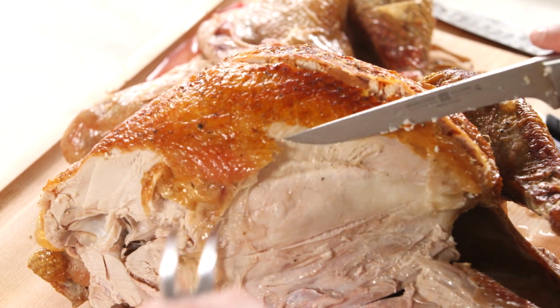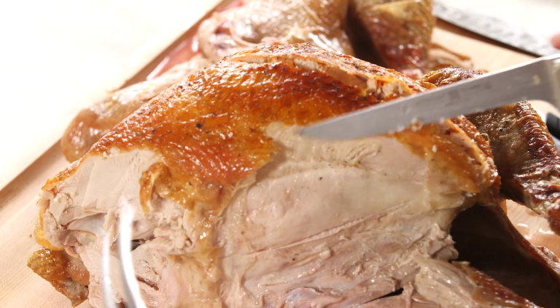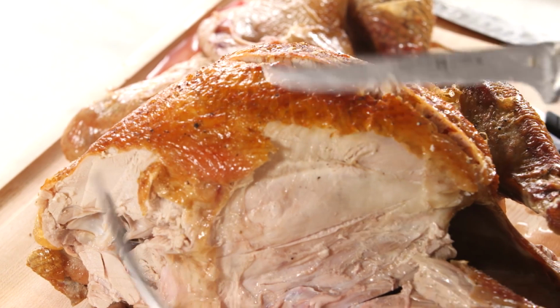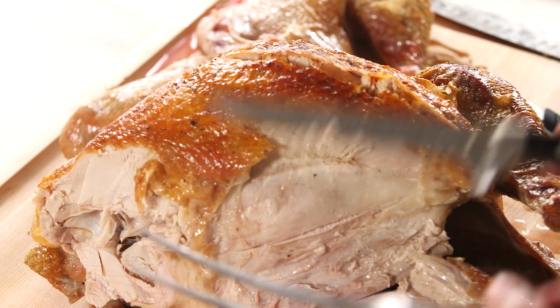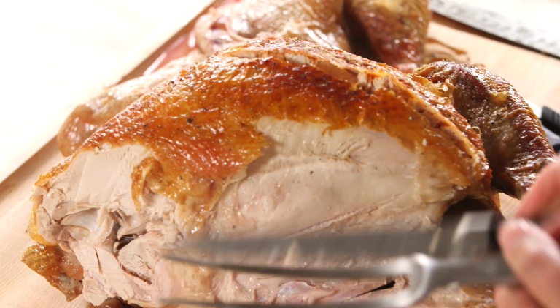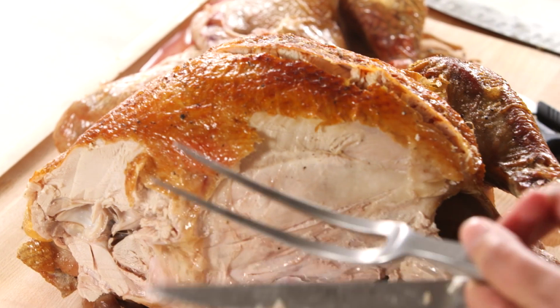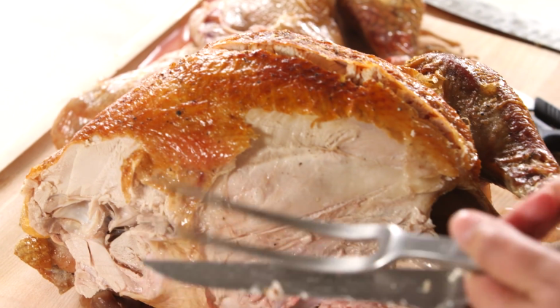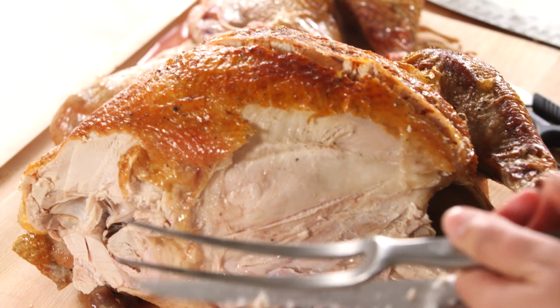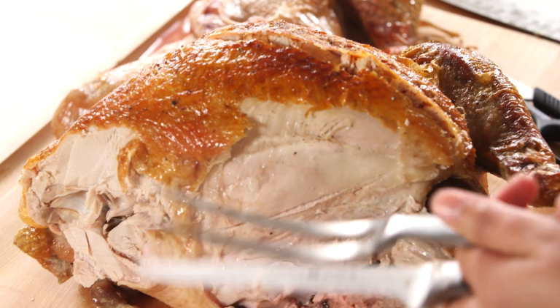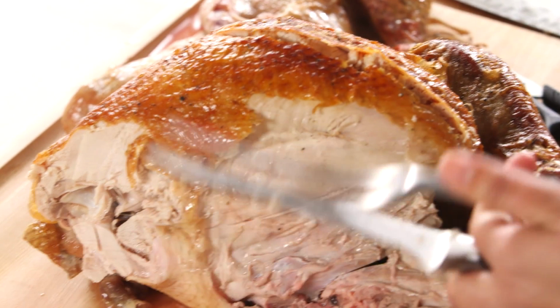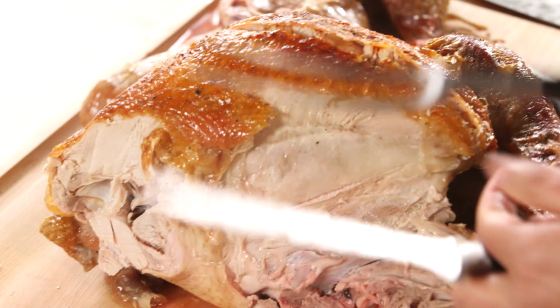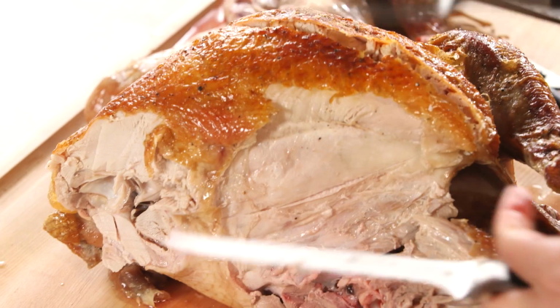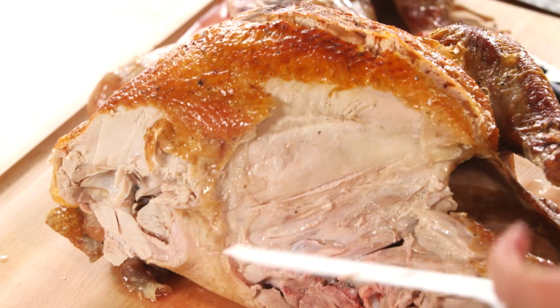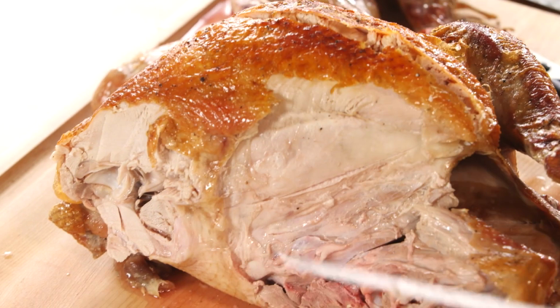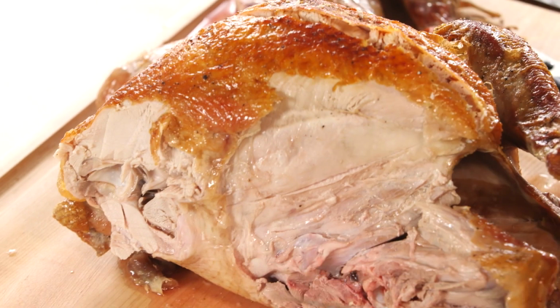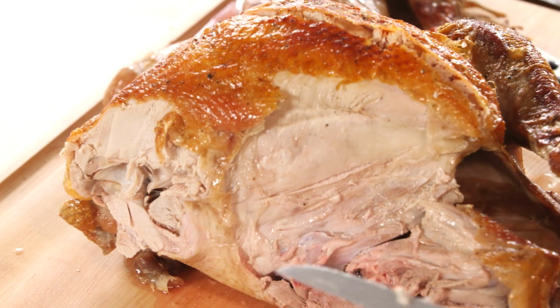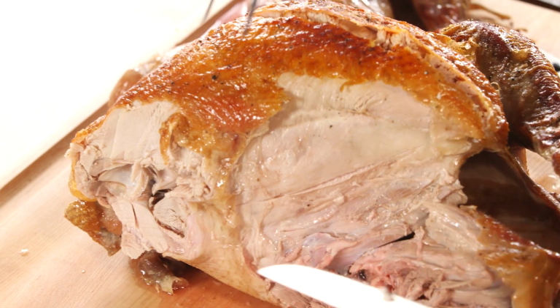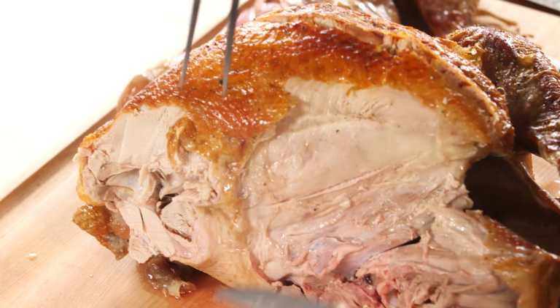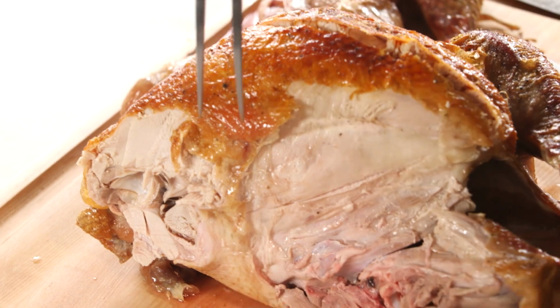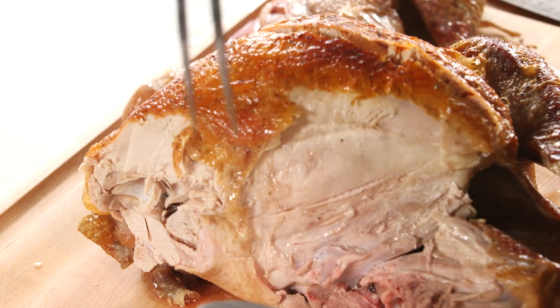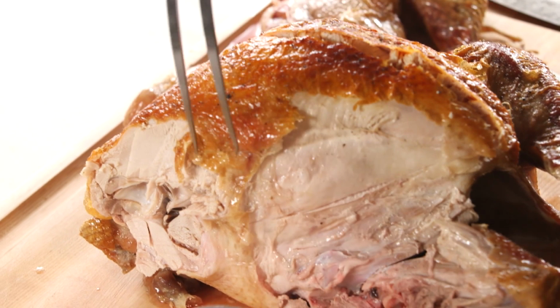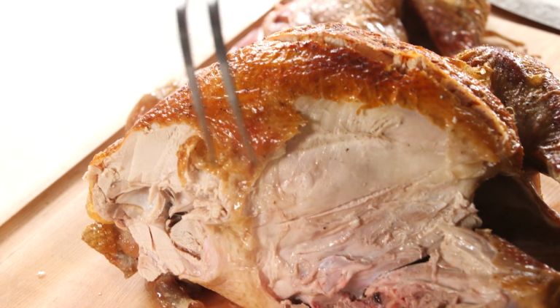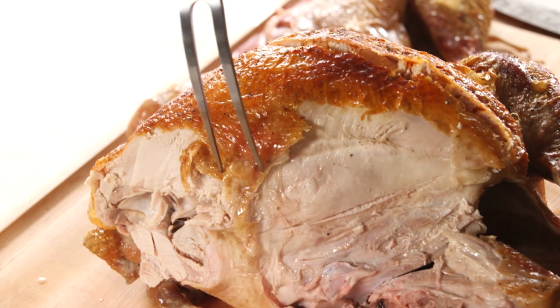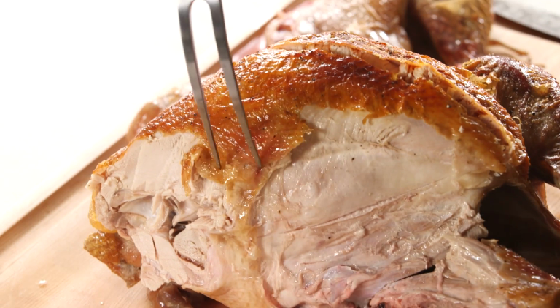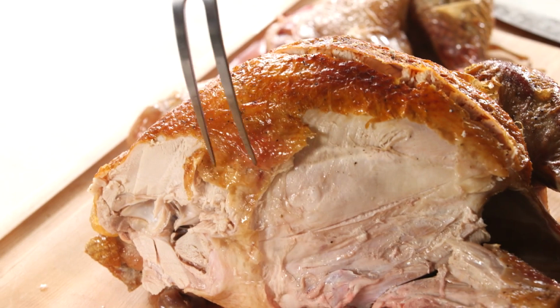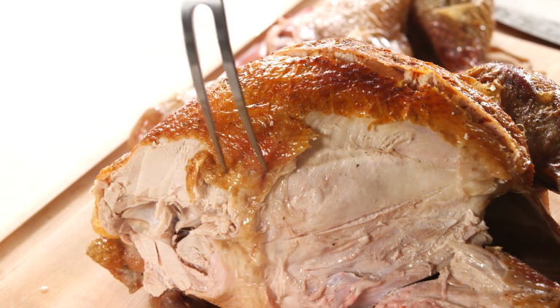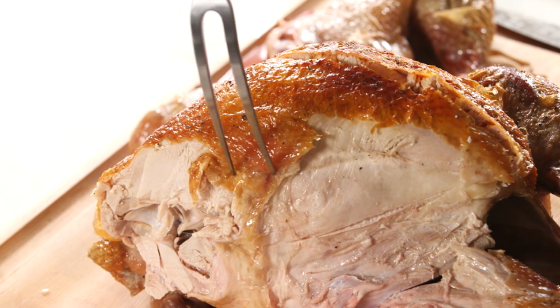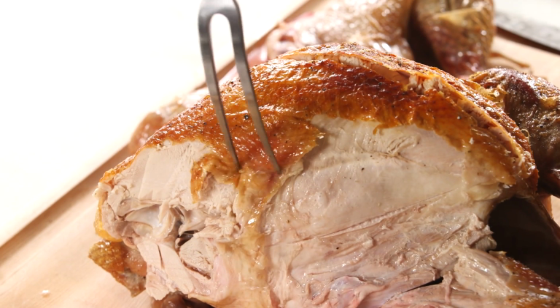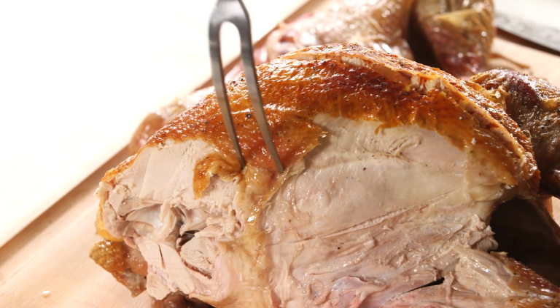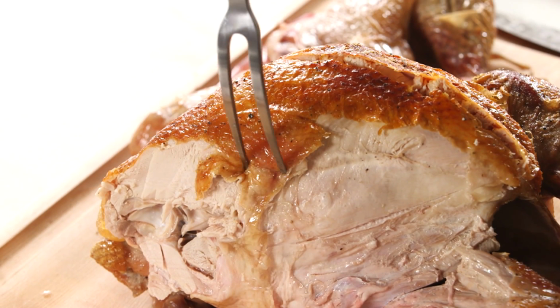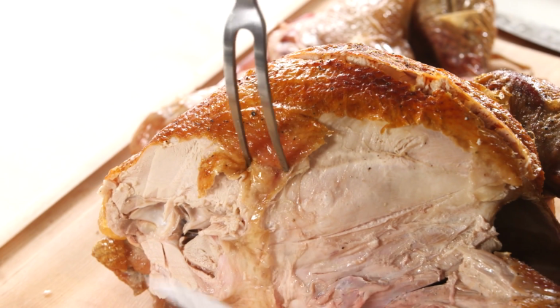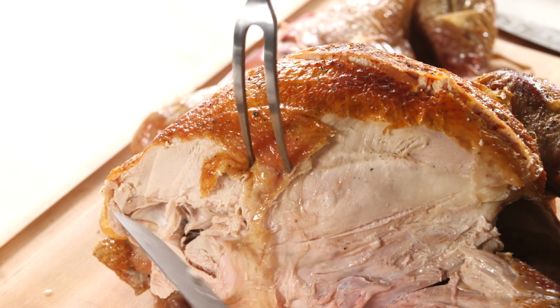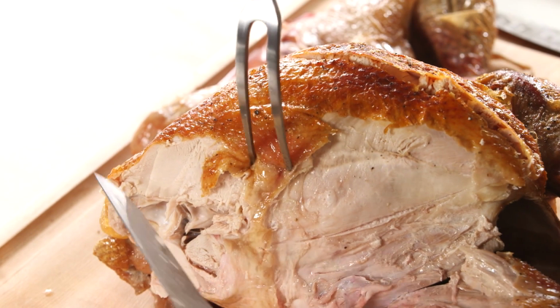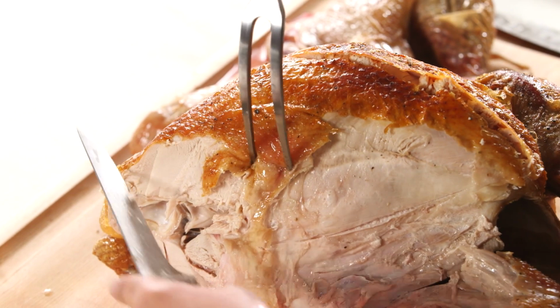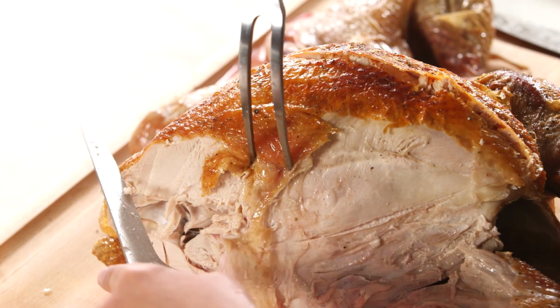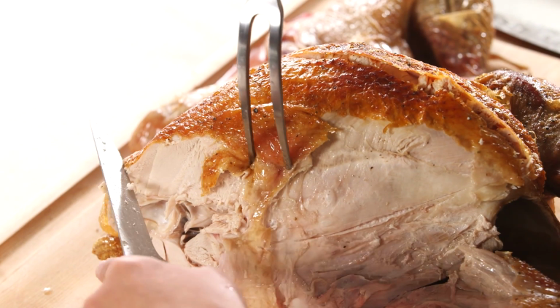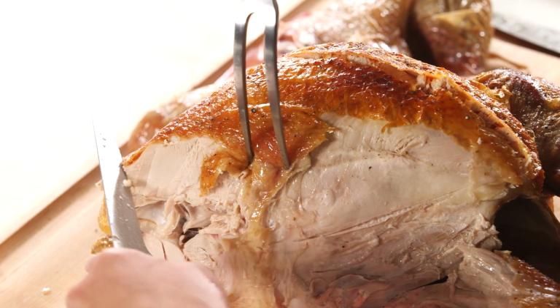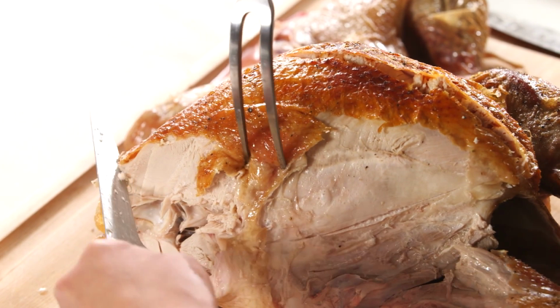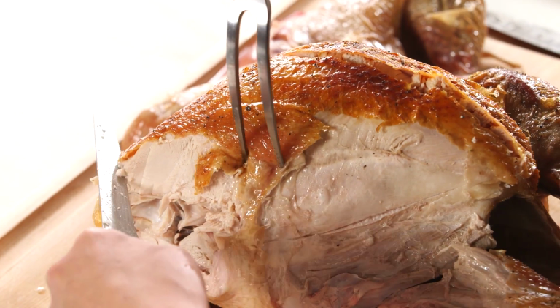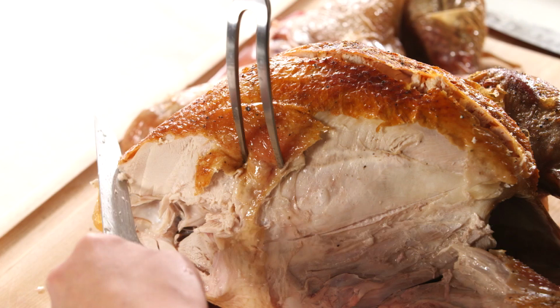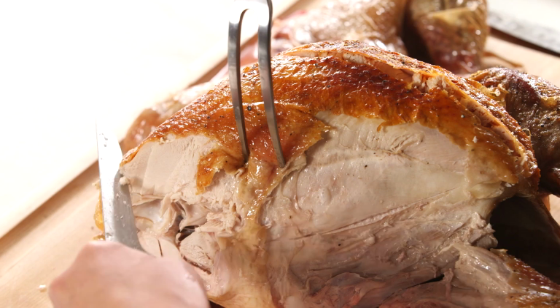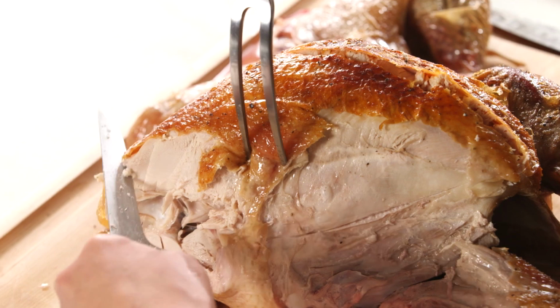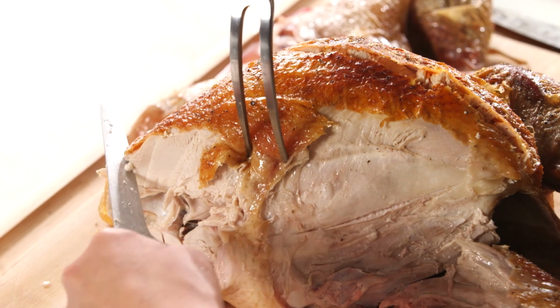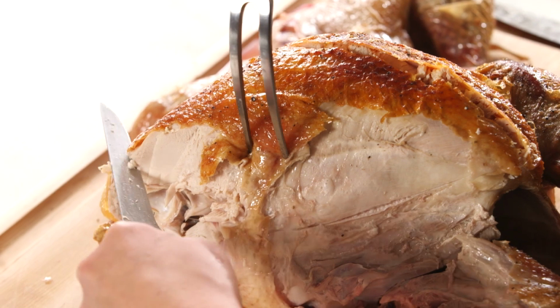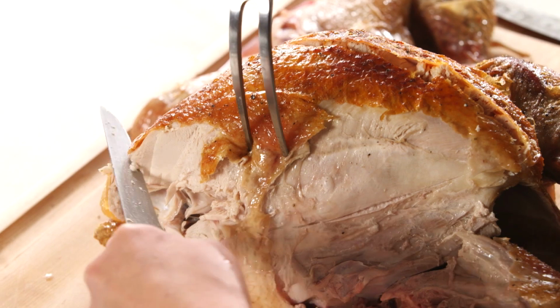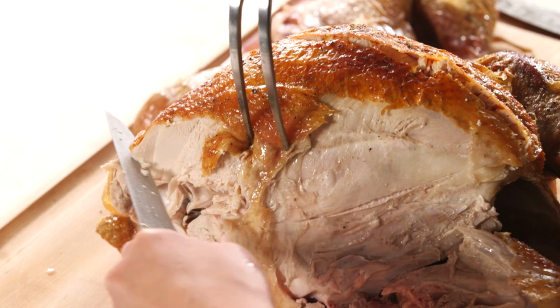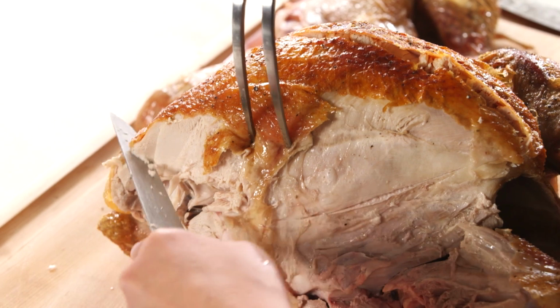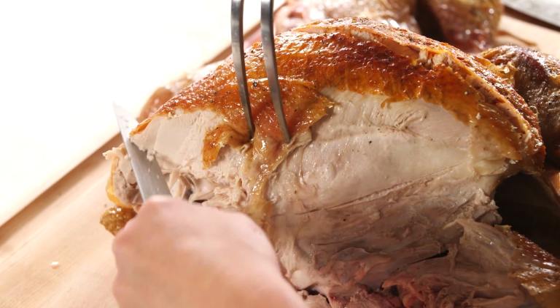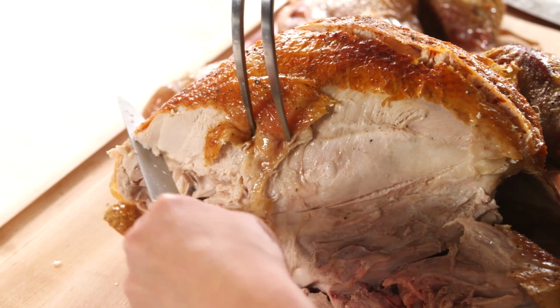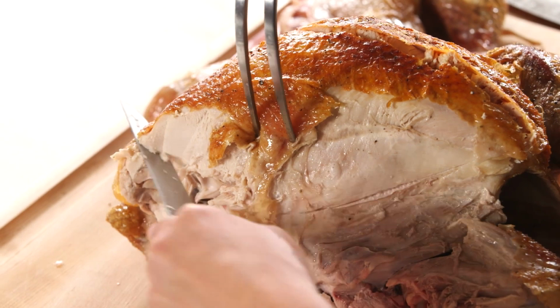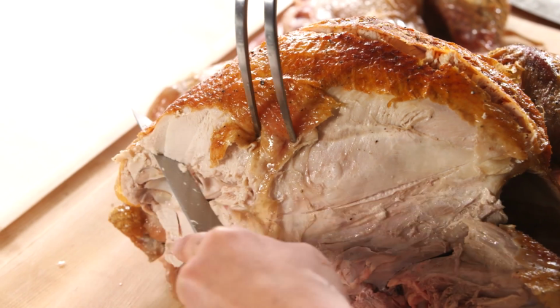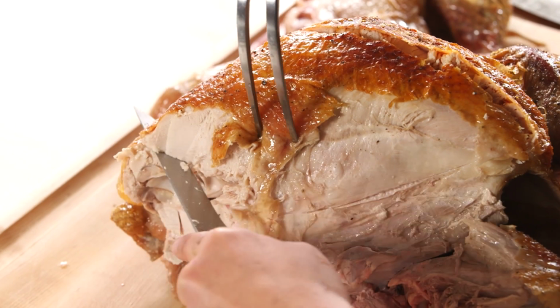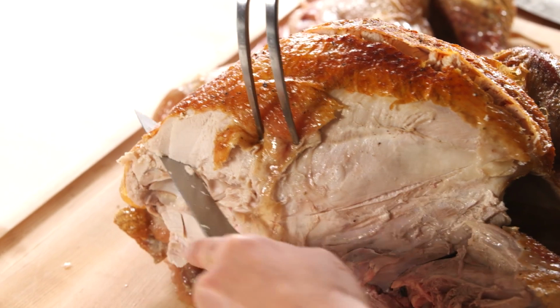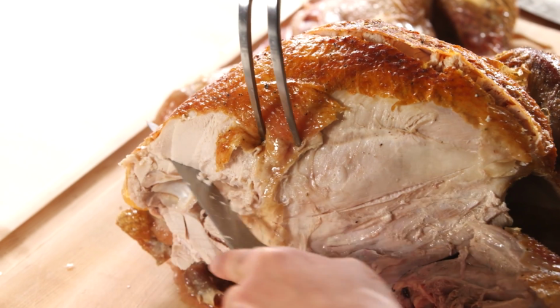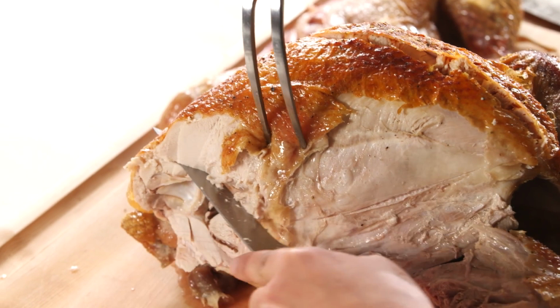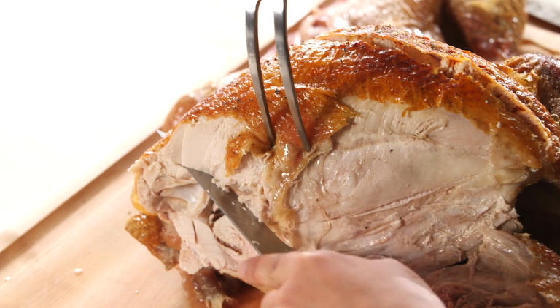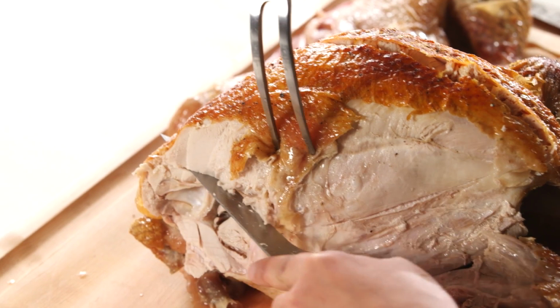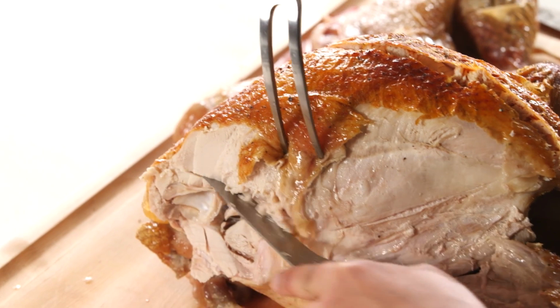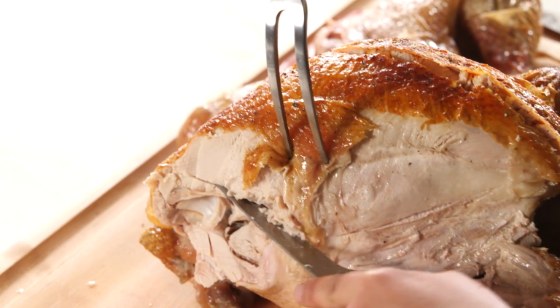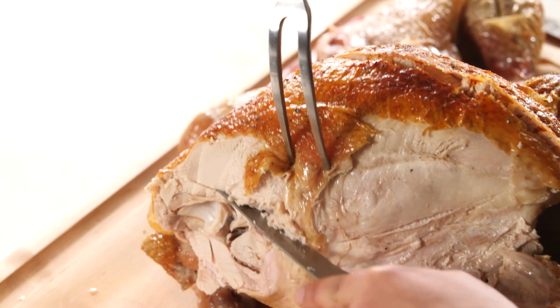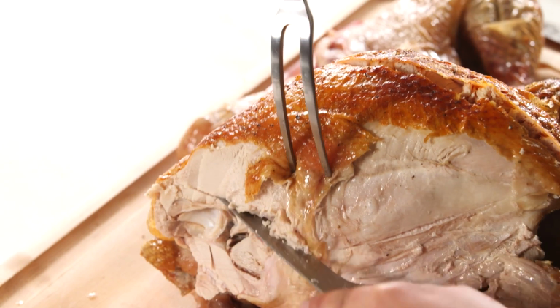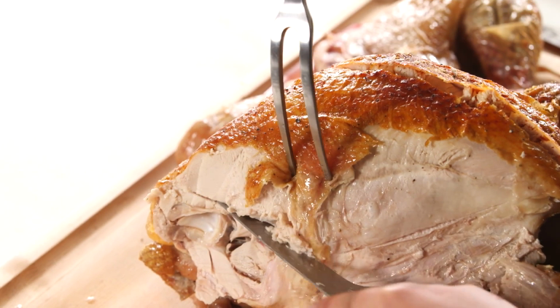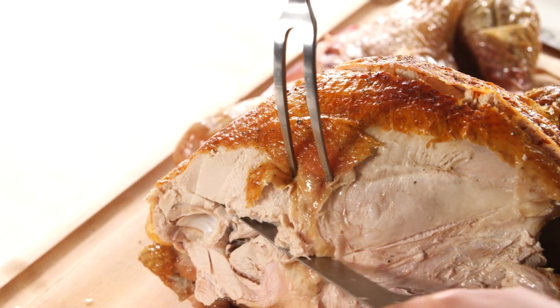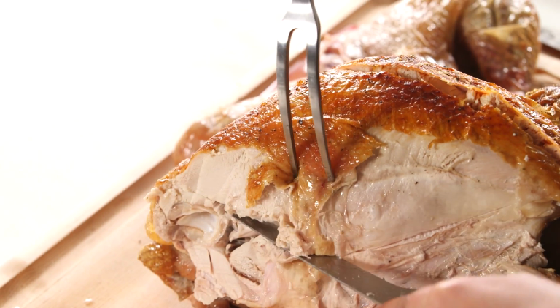Now let's get the side — really important cut. I'm going to go as low as possible so you really capture all of that meat.